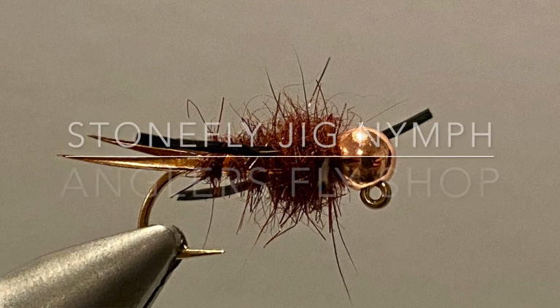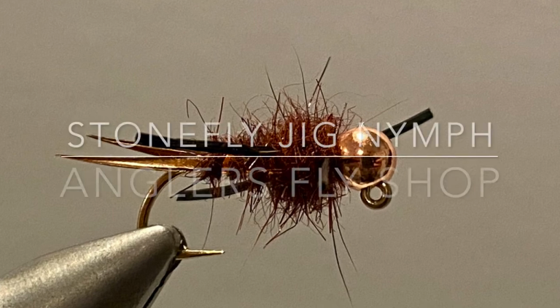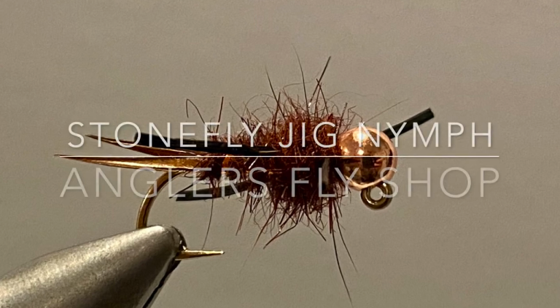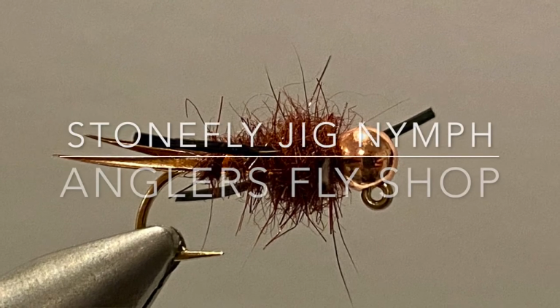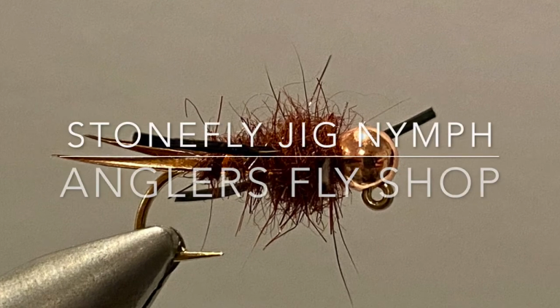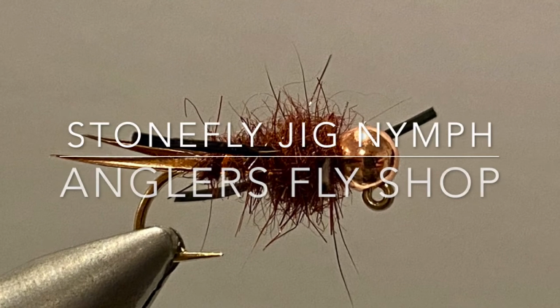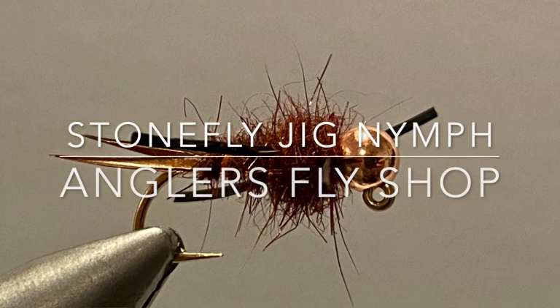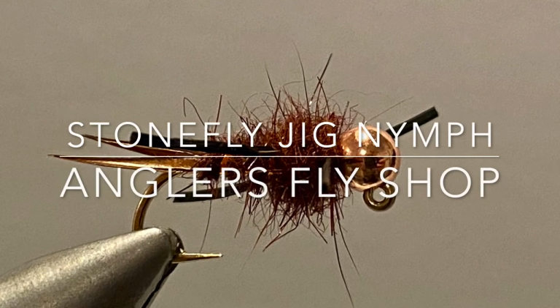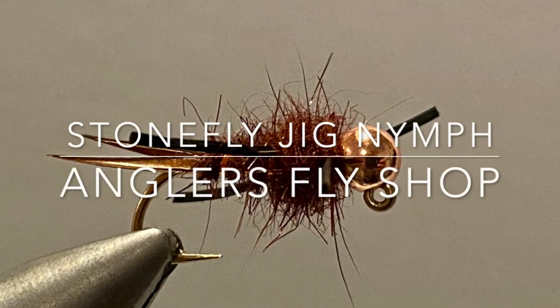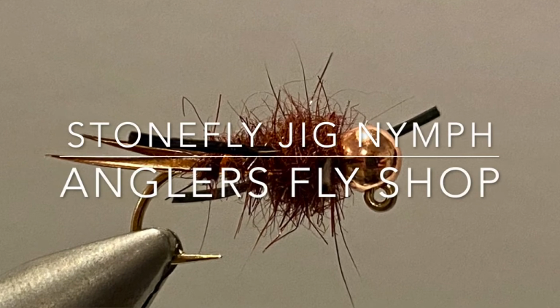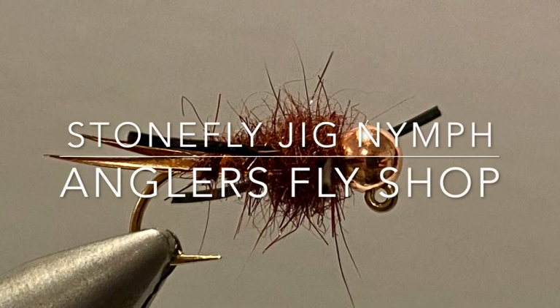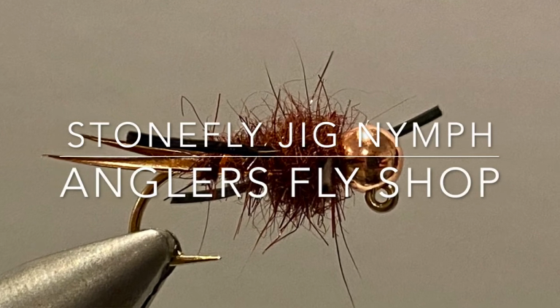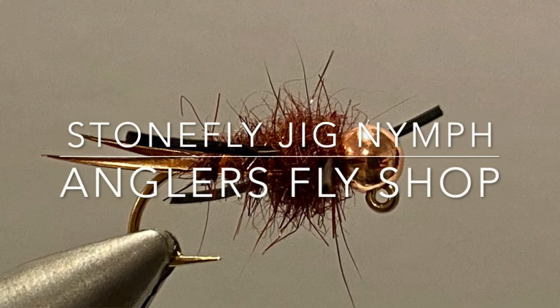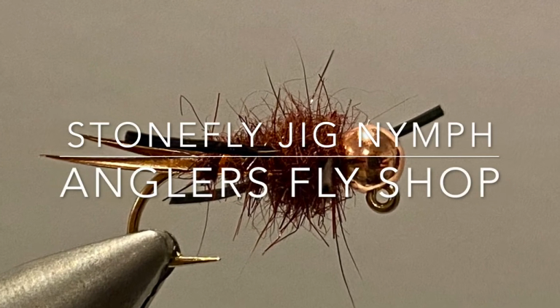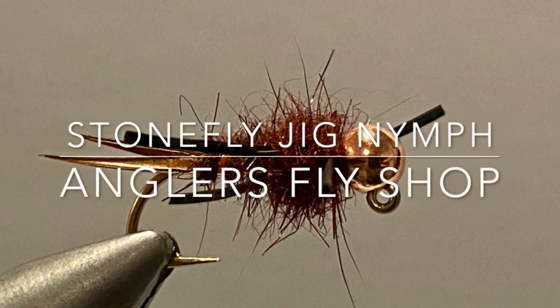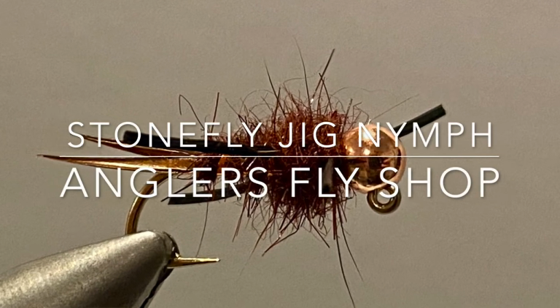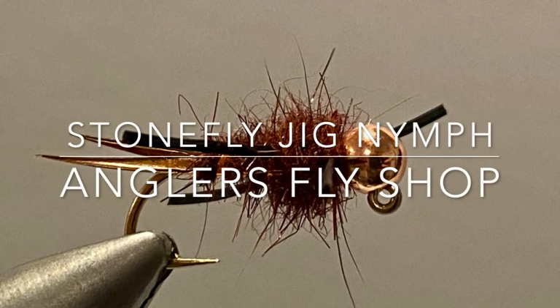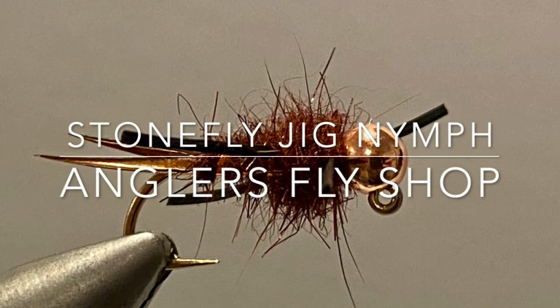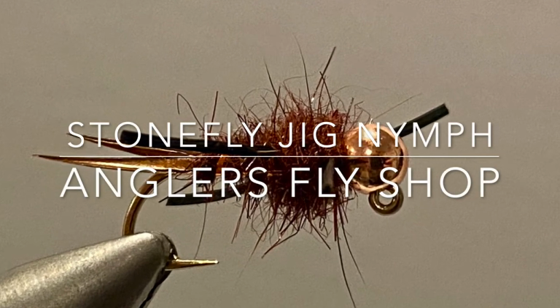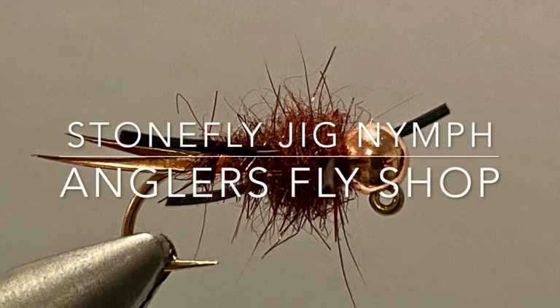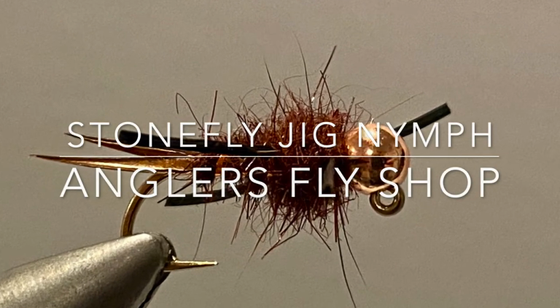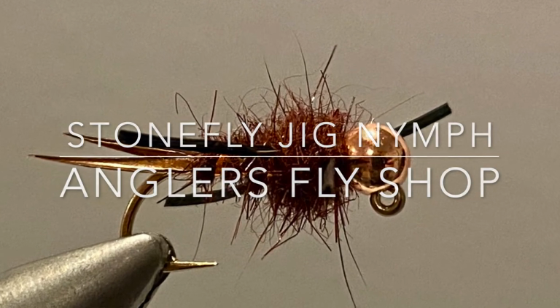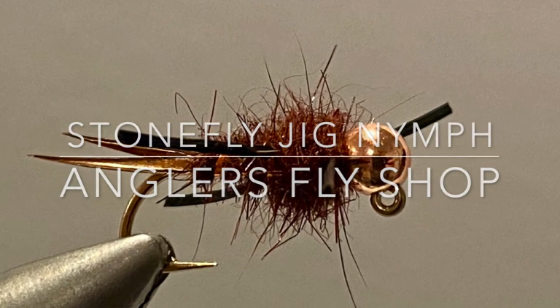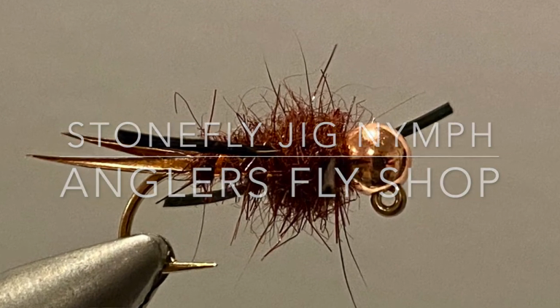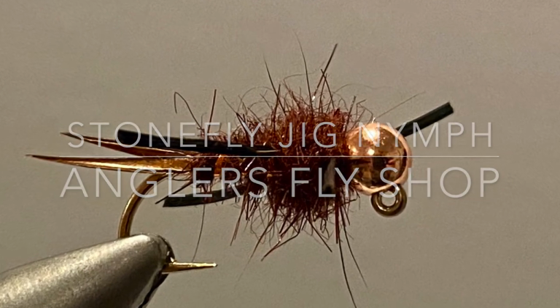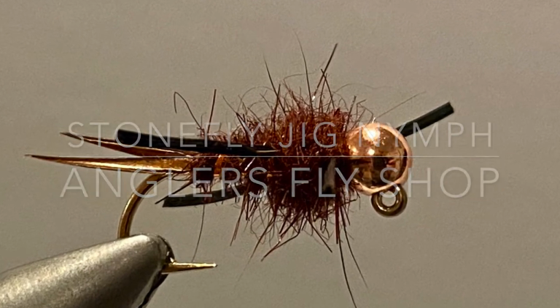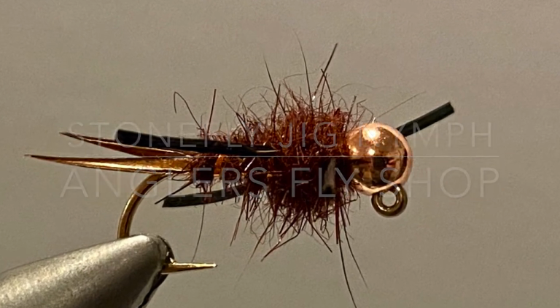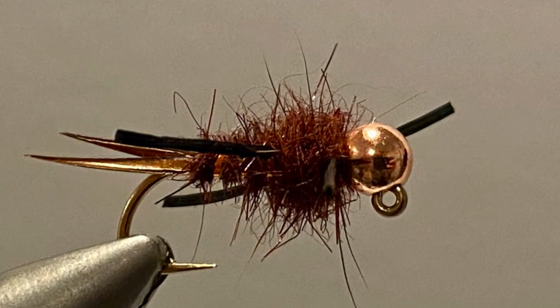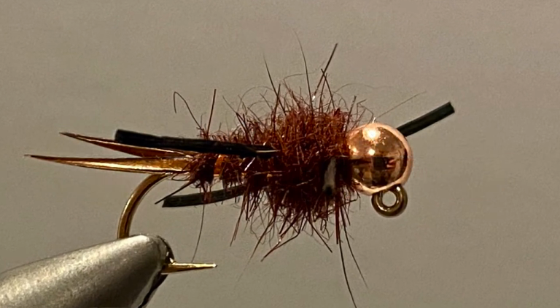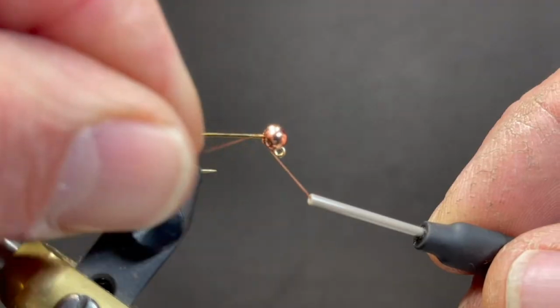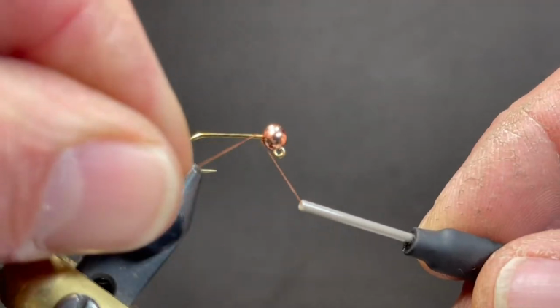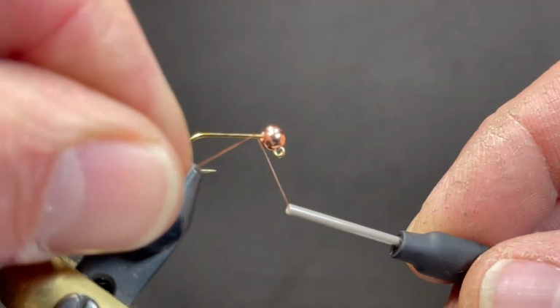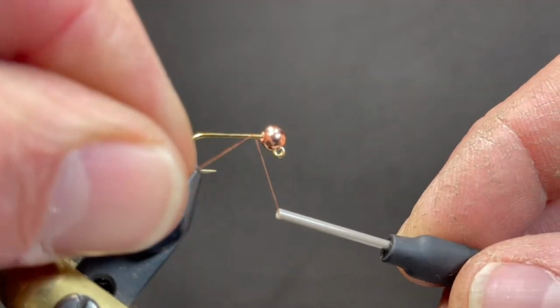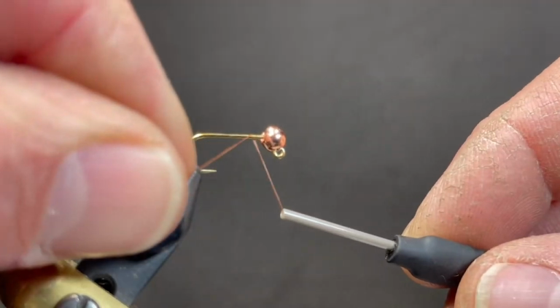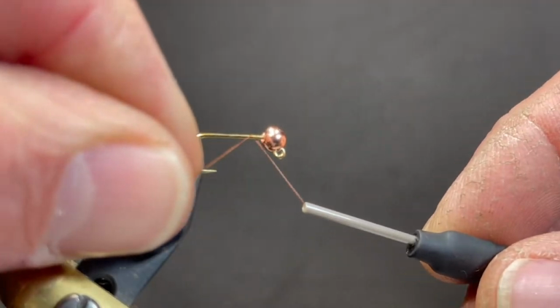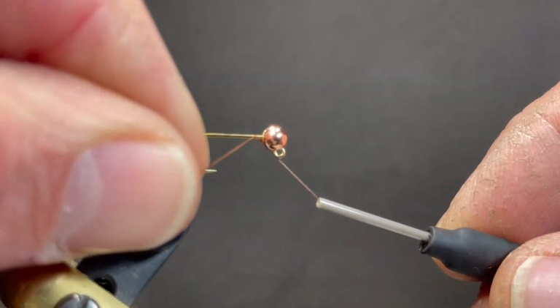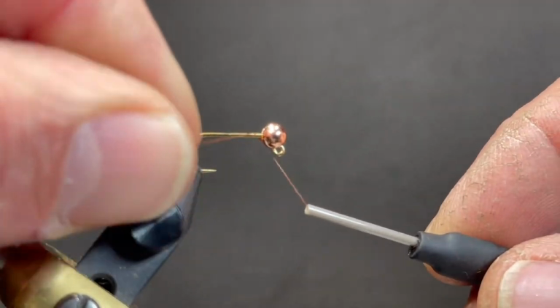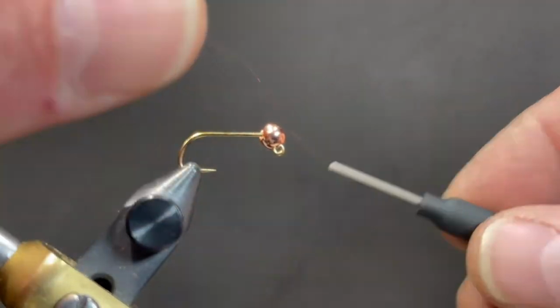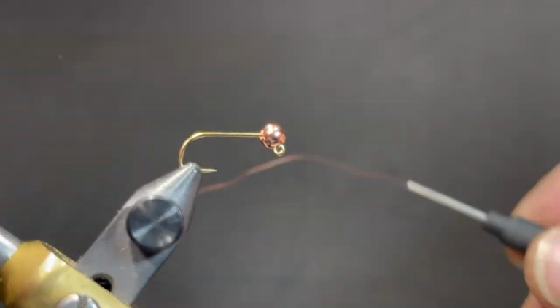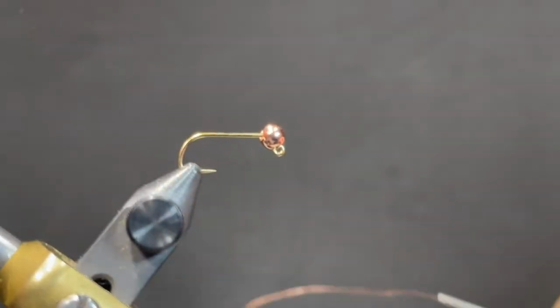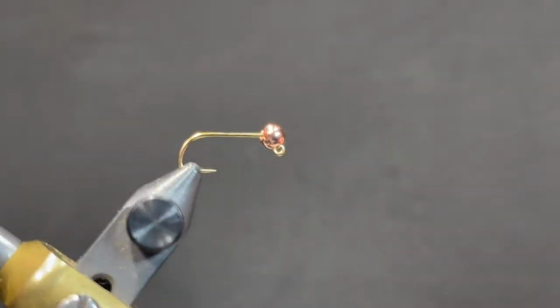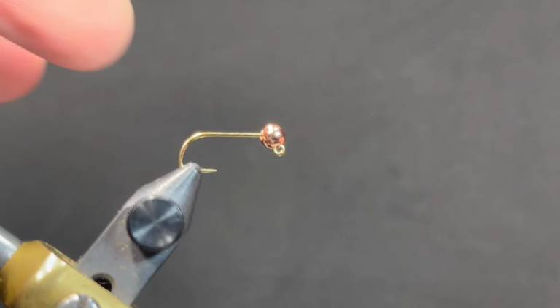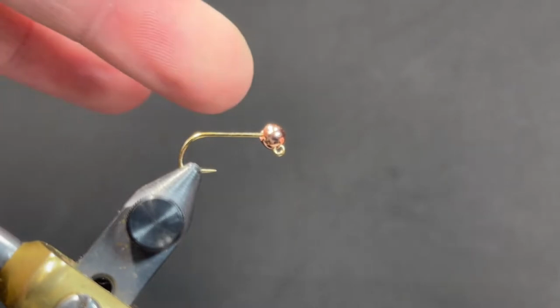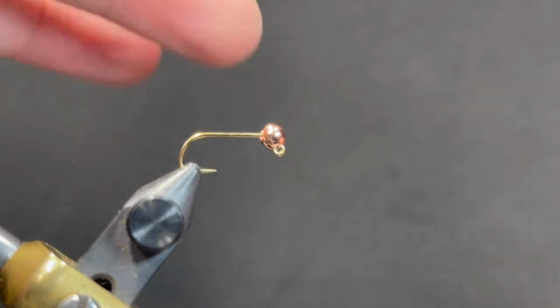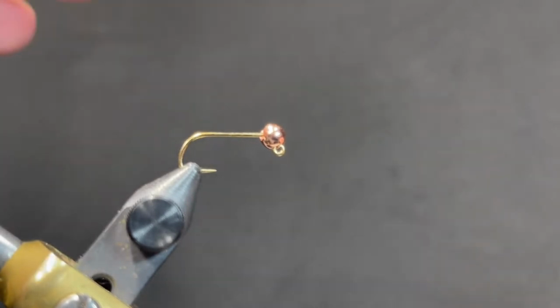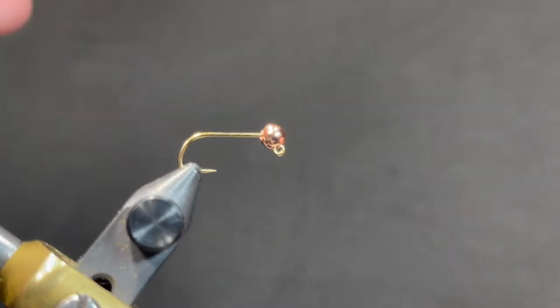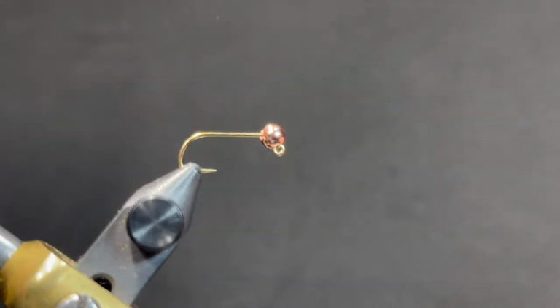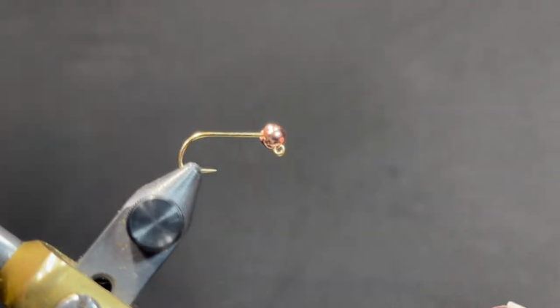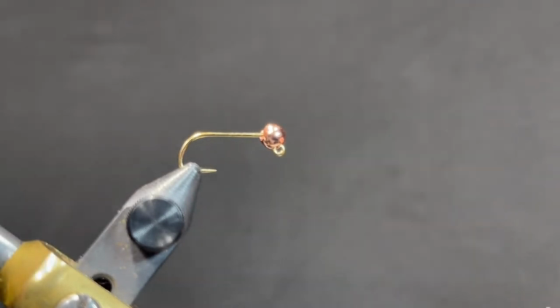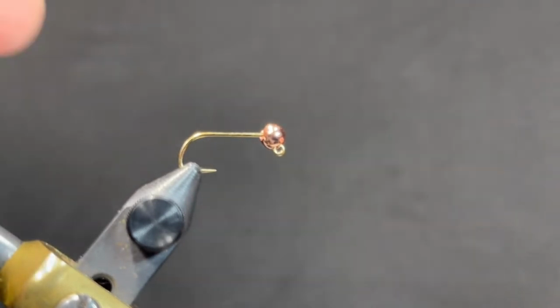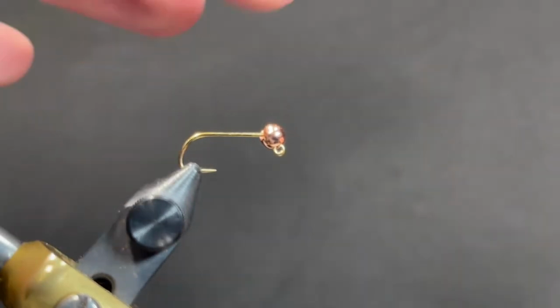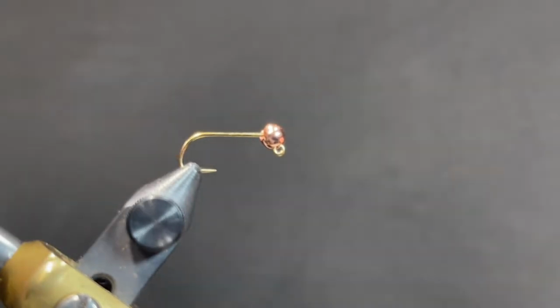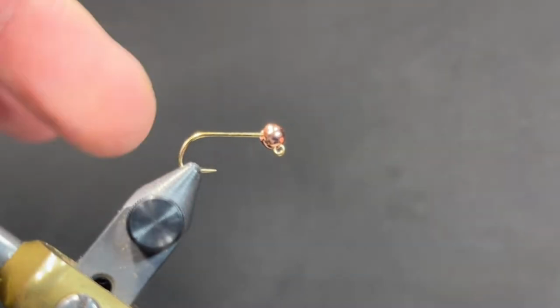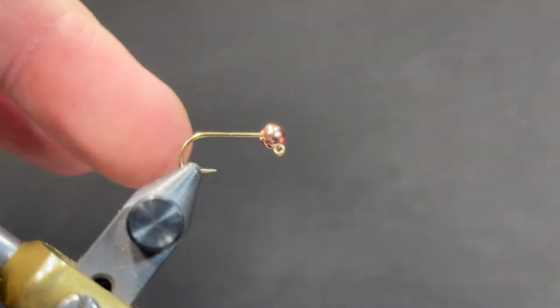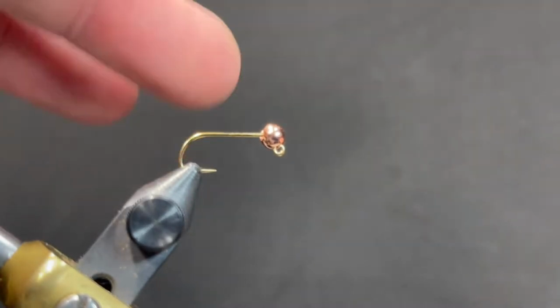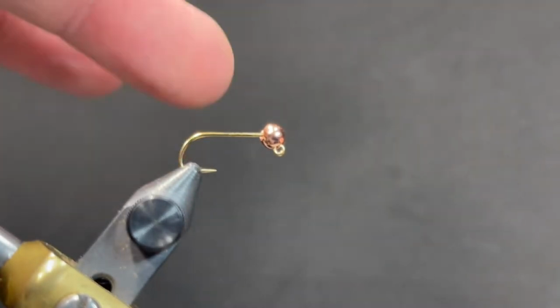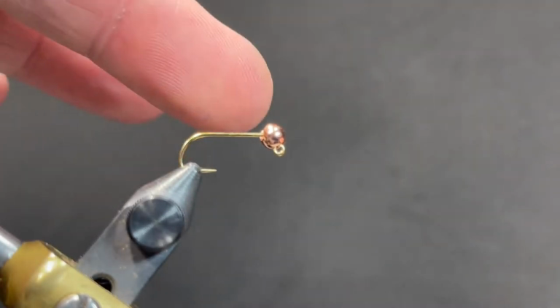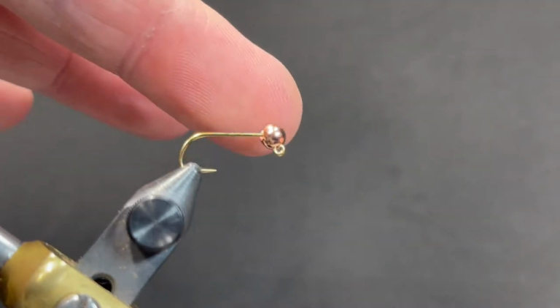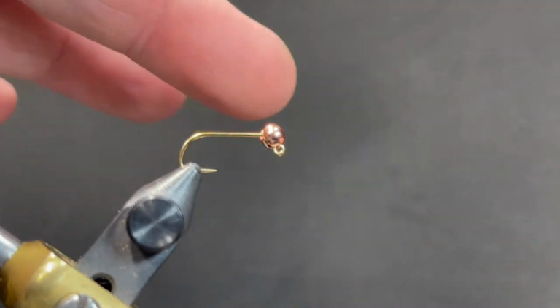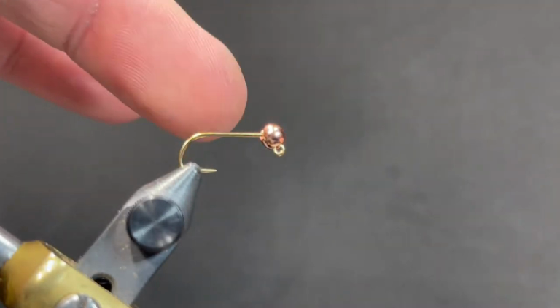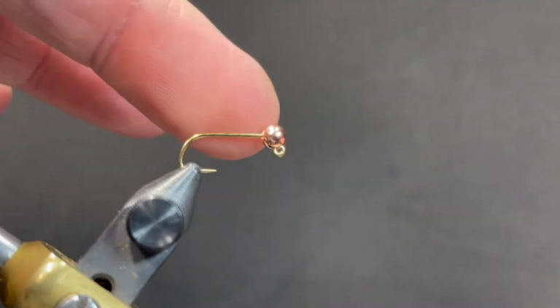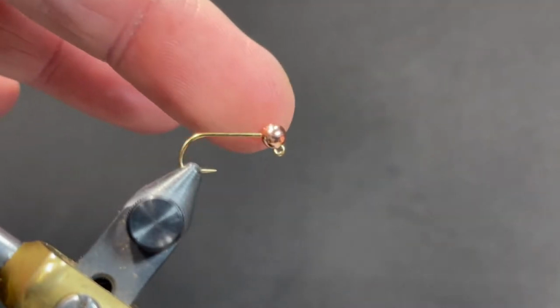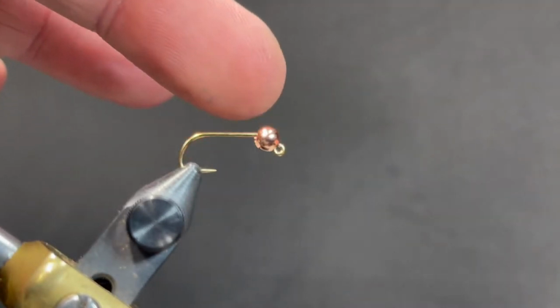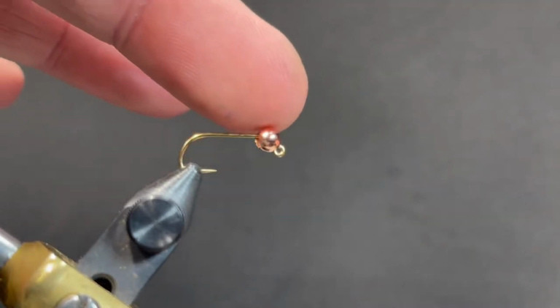This morning we're going to be tying a little Stonefly Jig Nymph. We'll begin by throwing the hook in the vise.